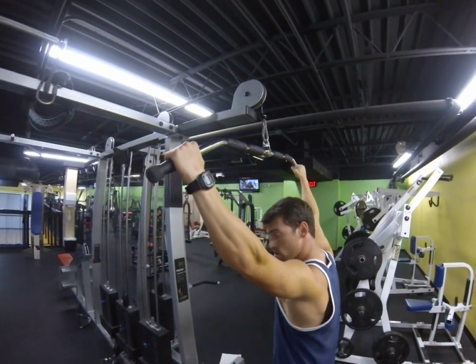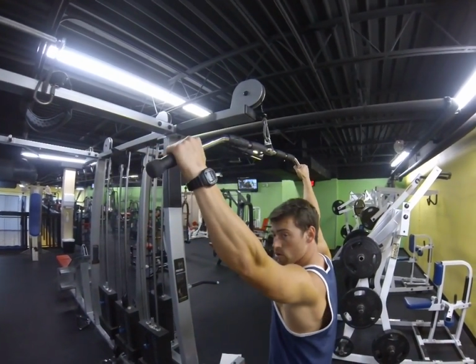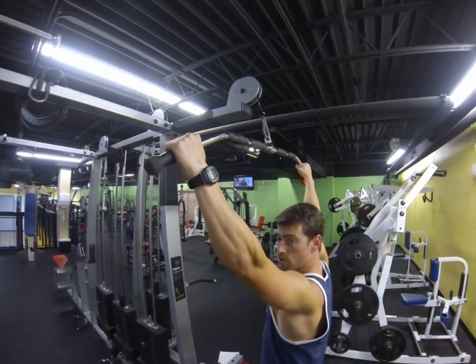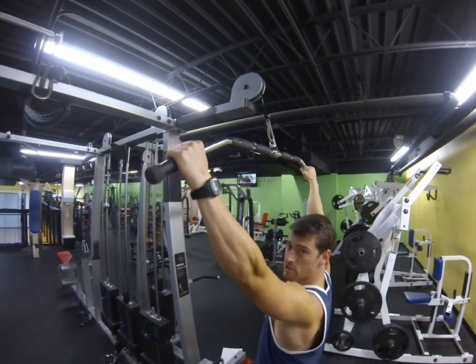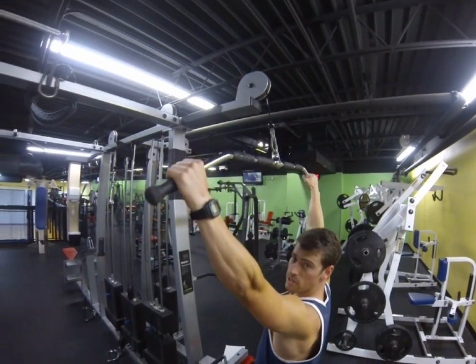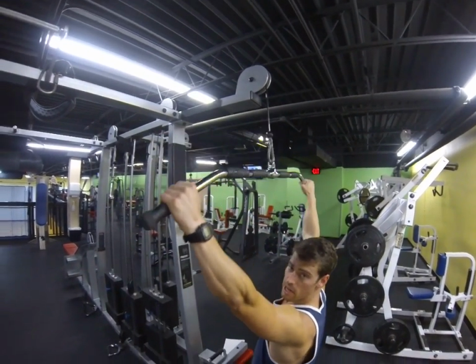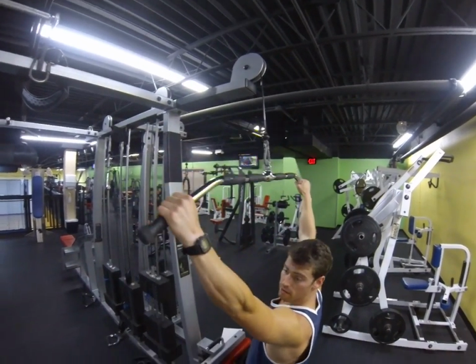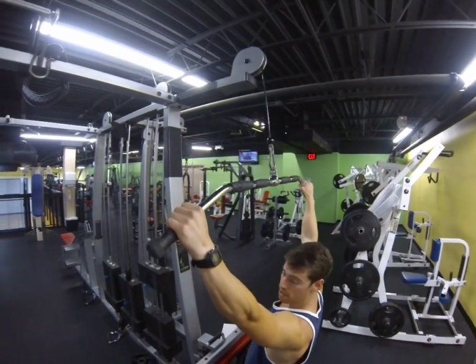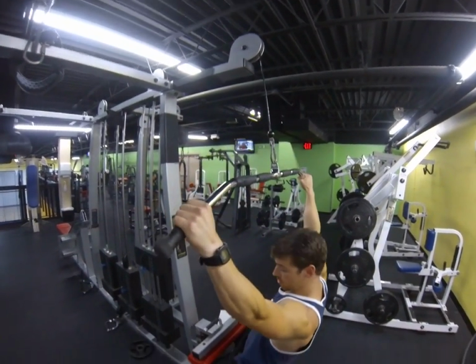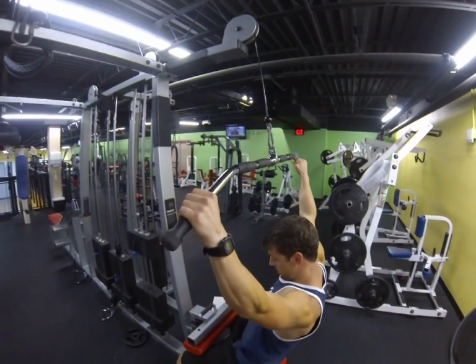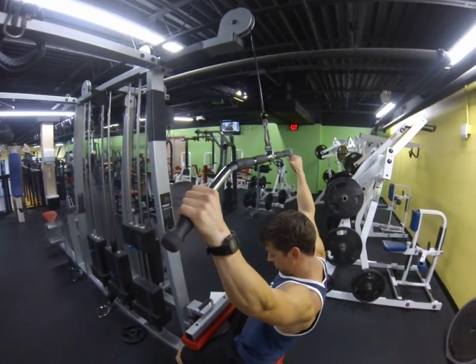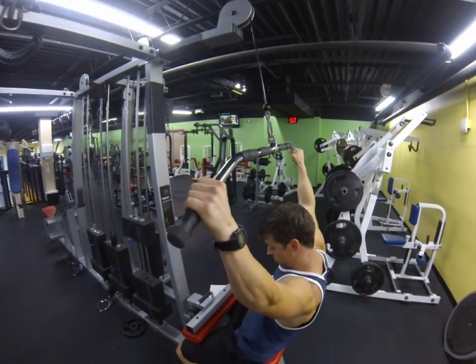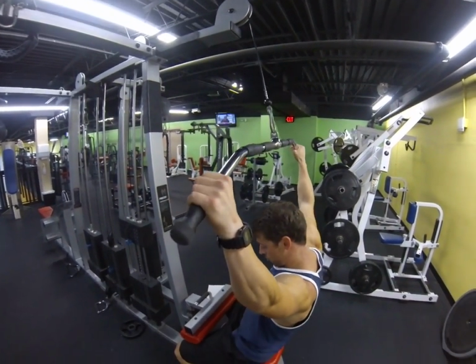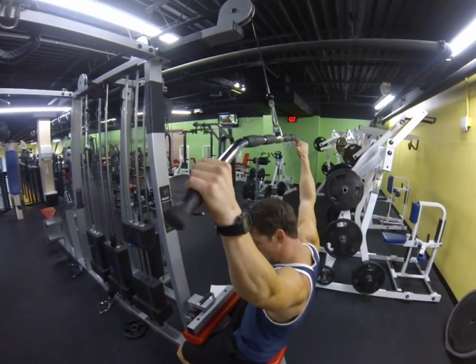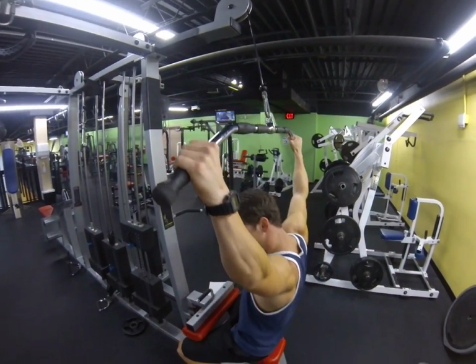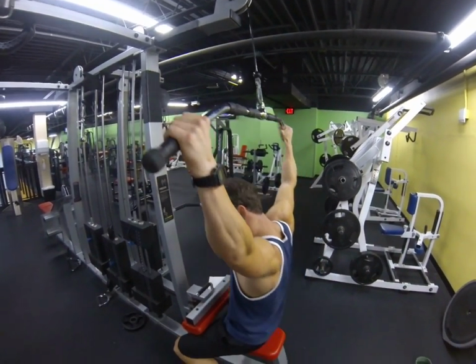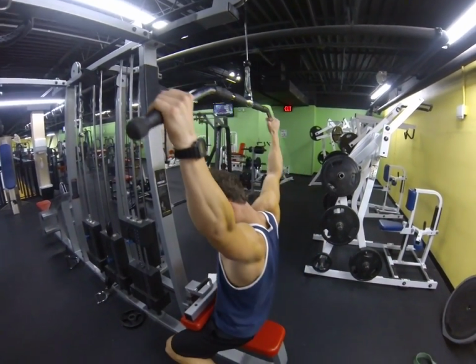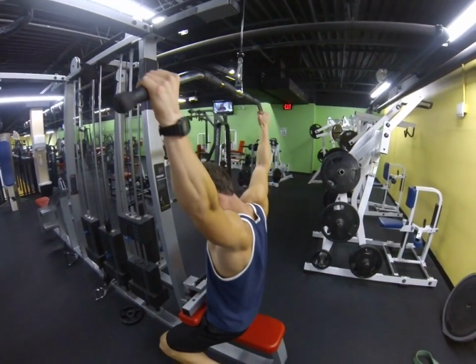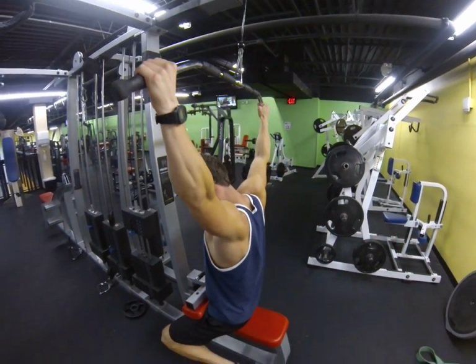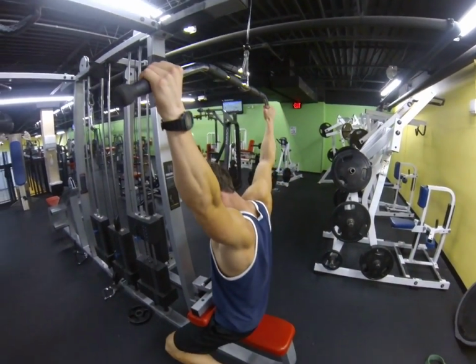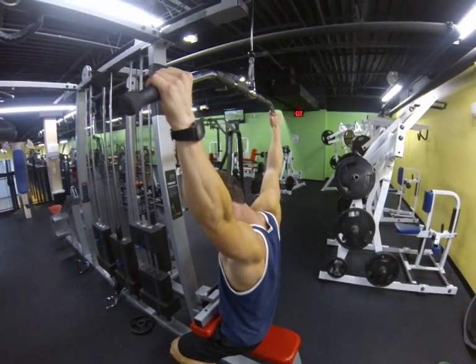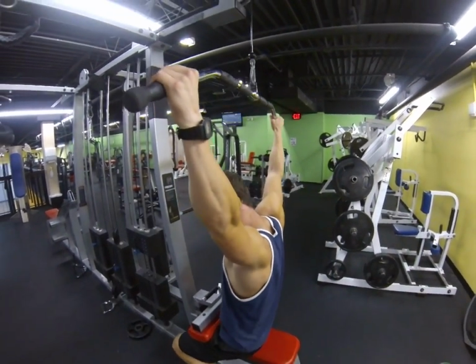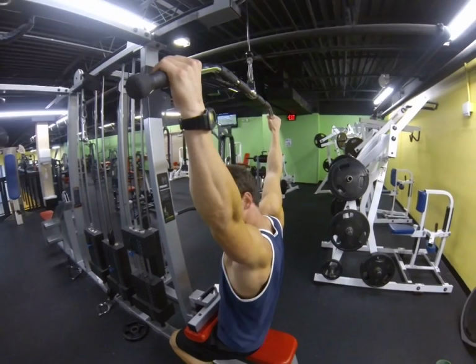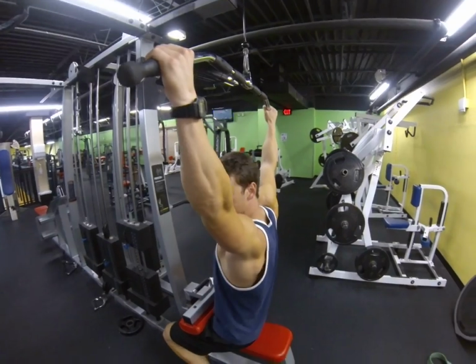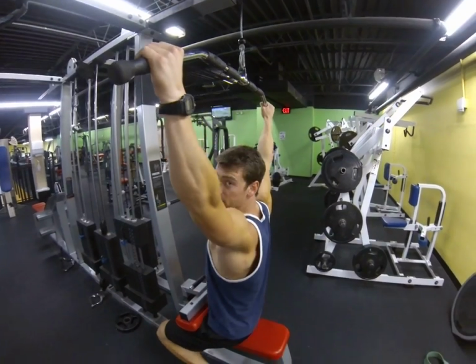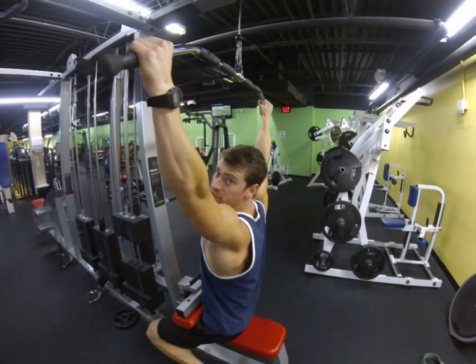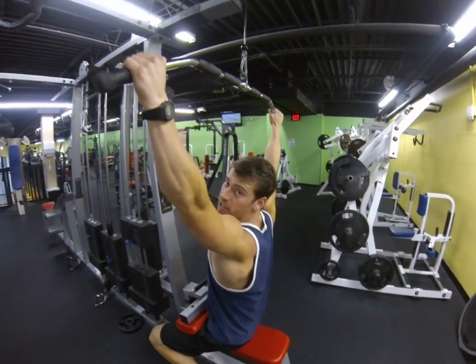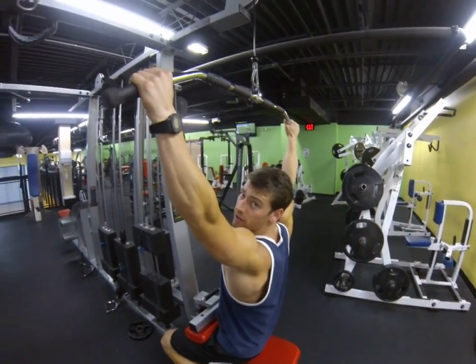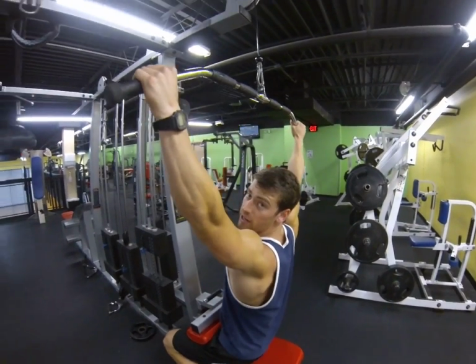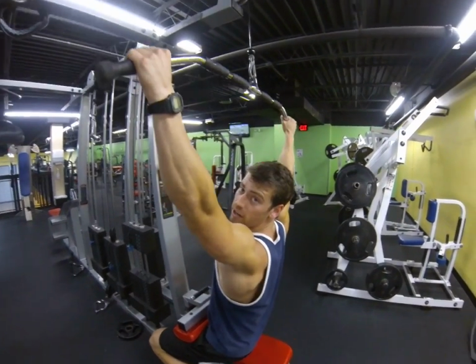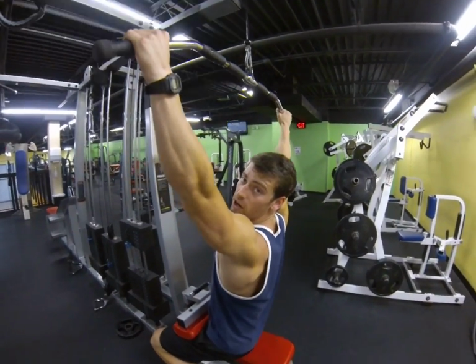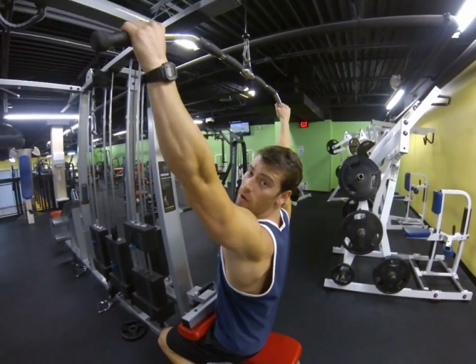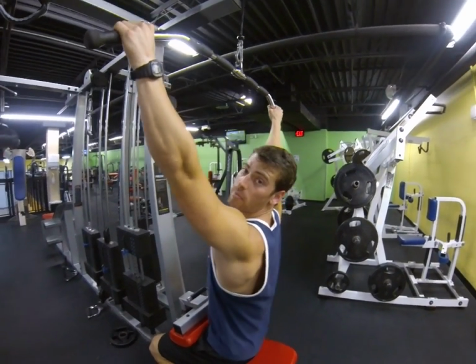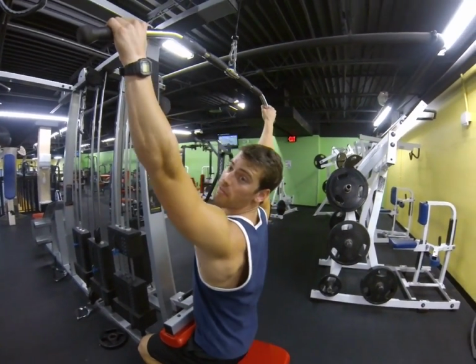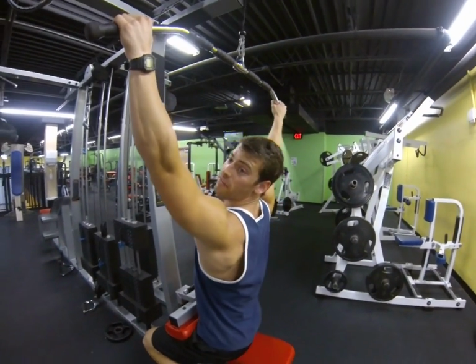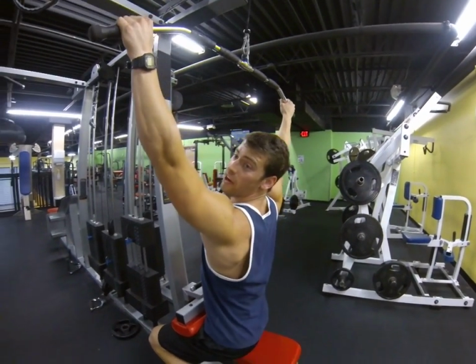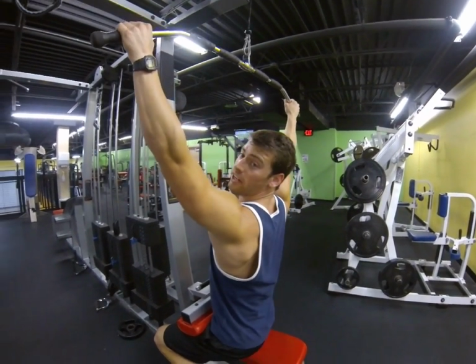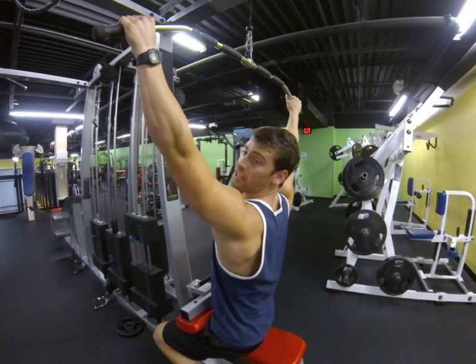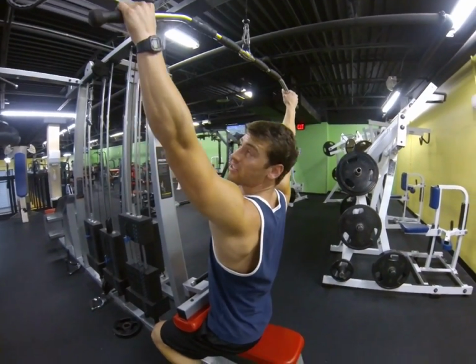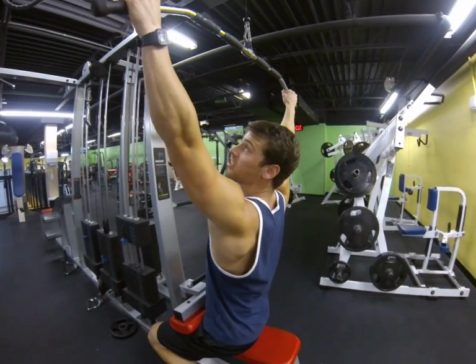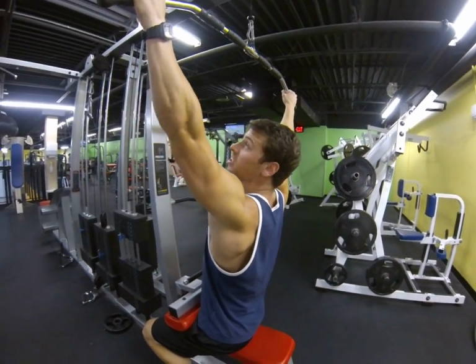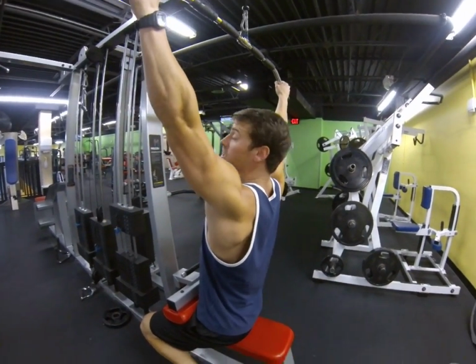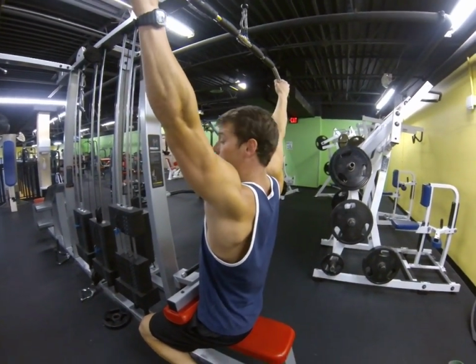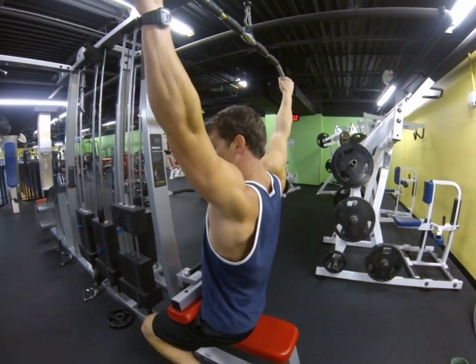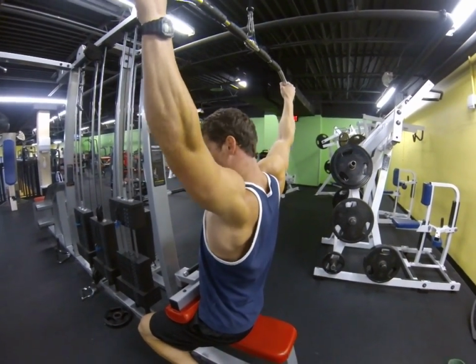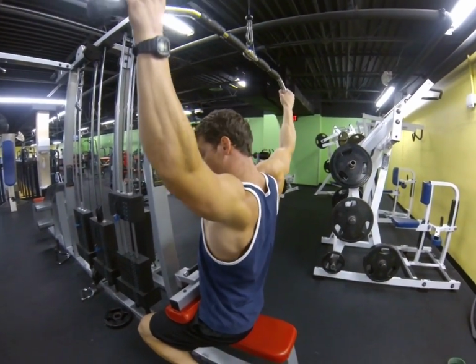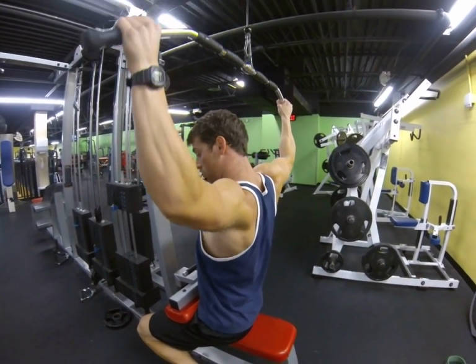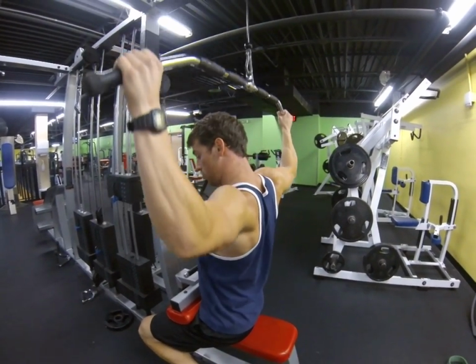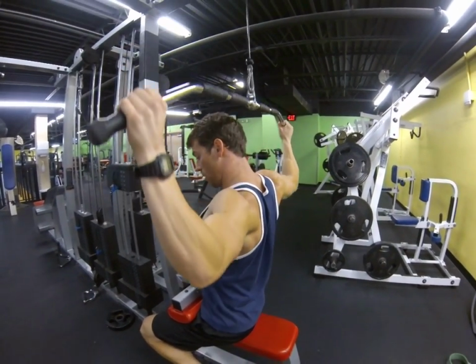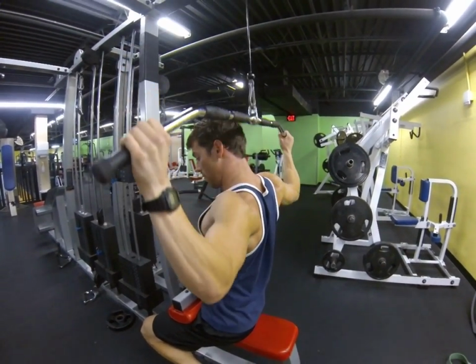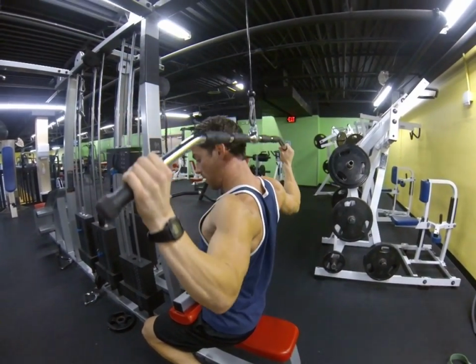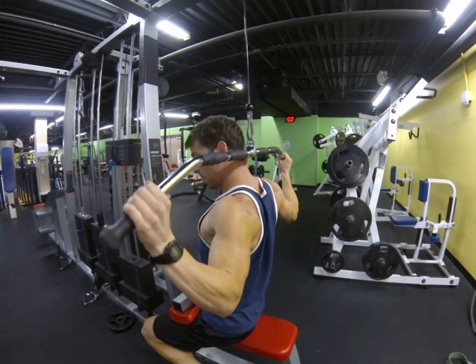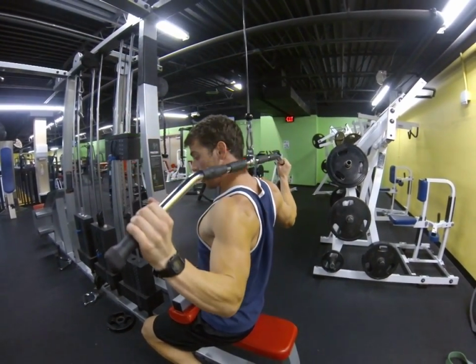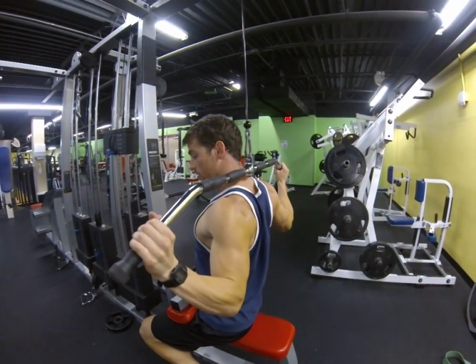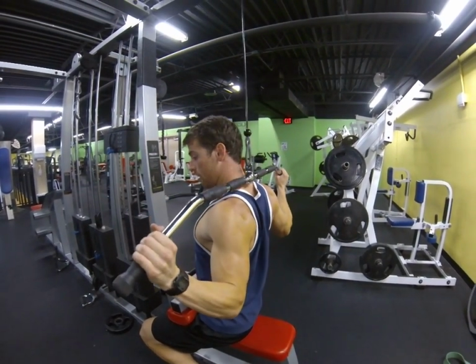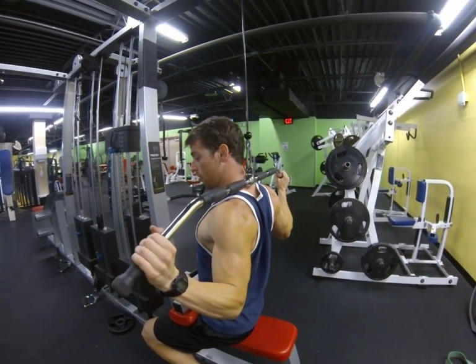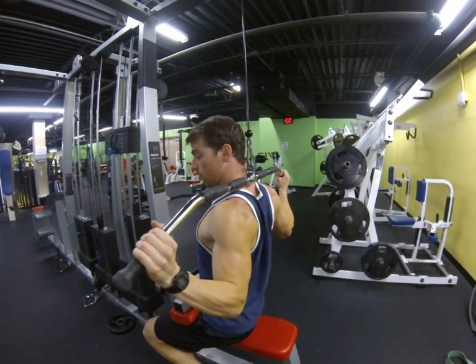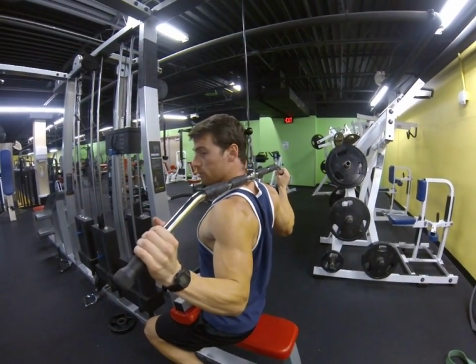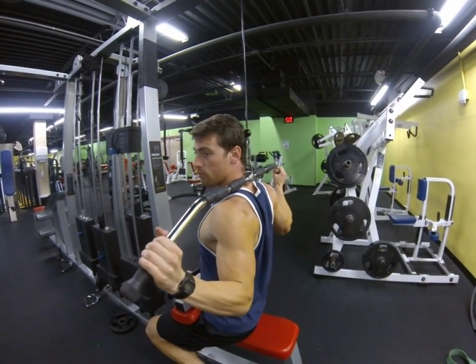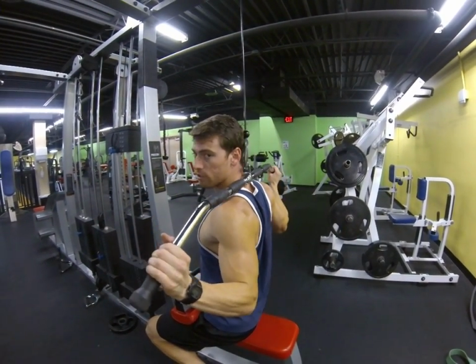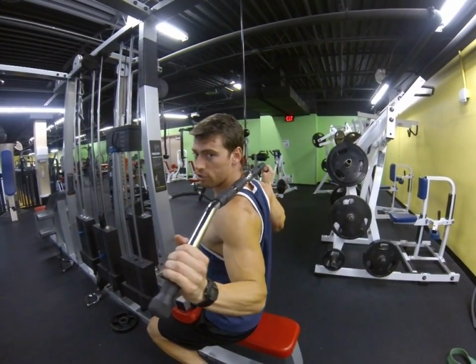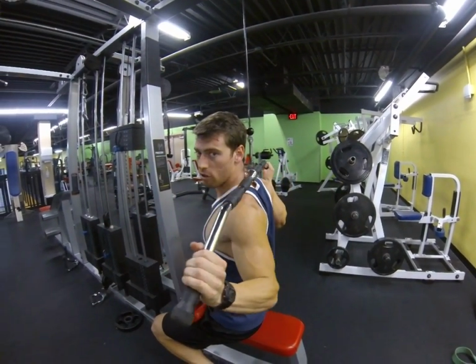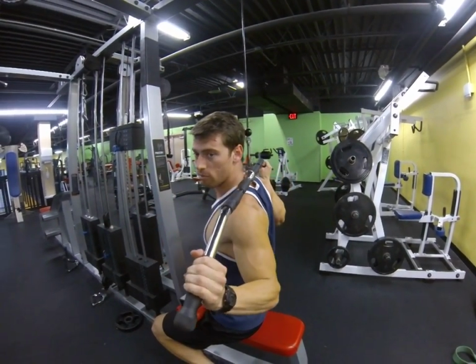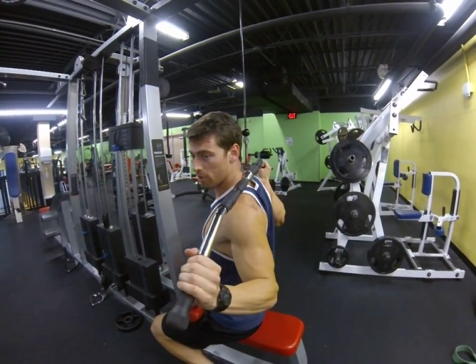You sit down right here. Make sure you are all the way up against this thing right here — you don't want to be fighting against it. Pull straight back behind your head and really squeeze your shoulders.